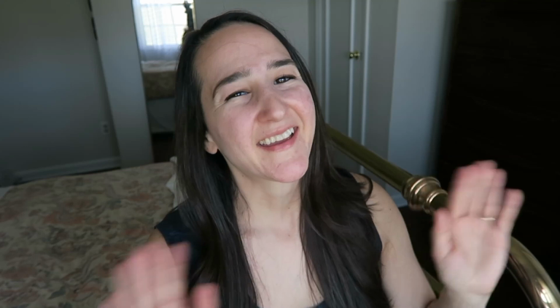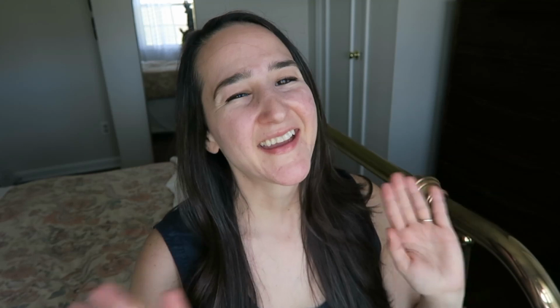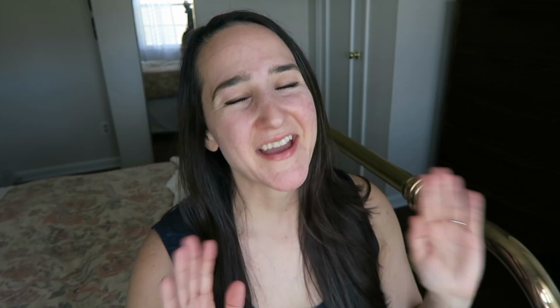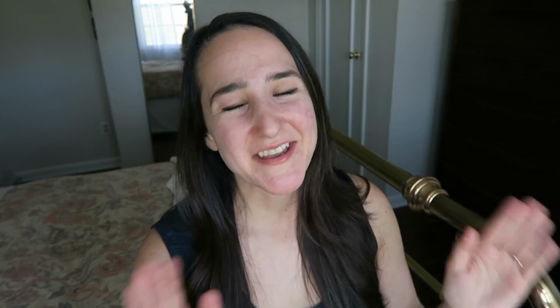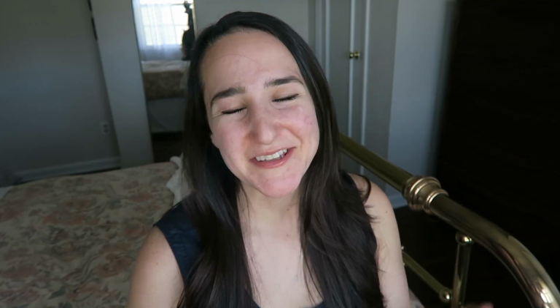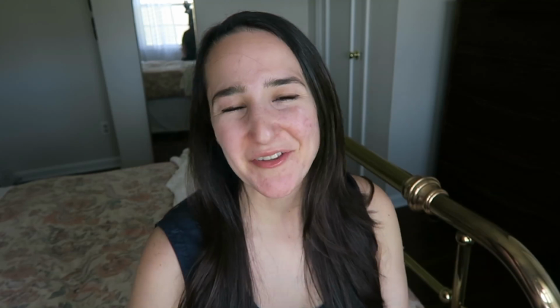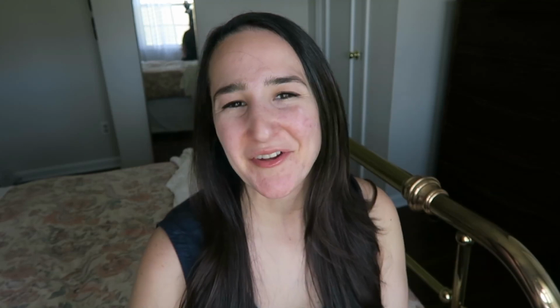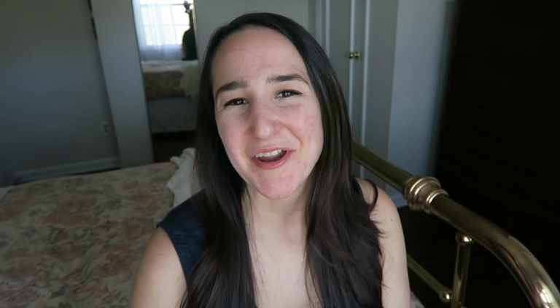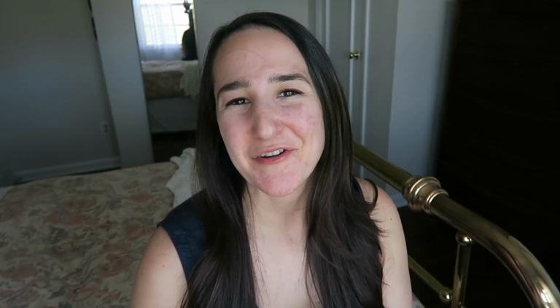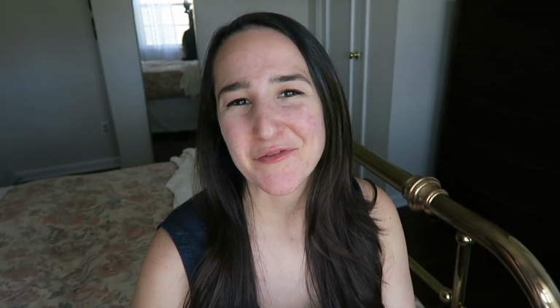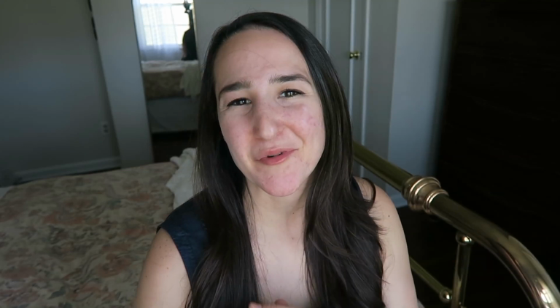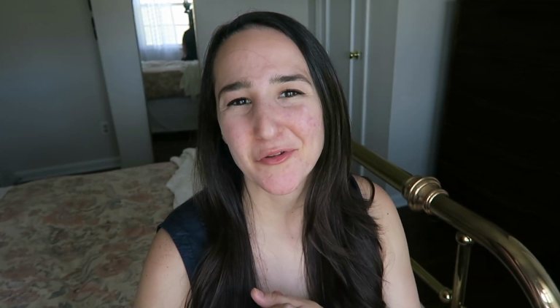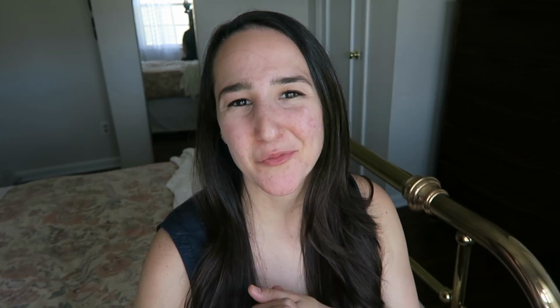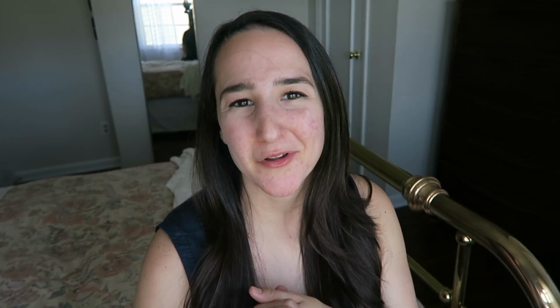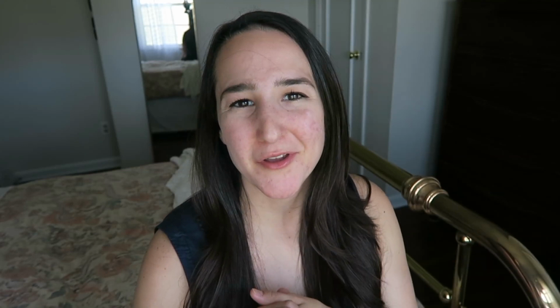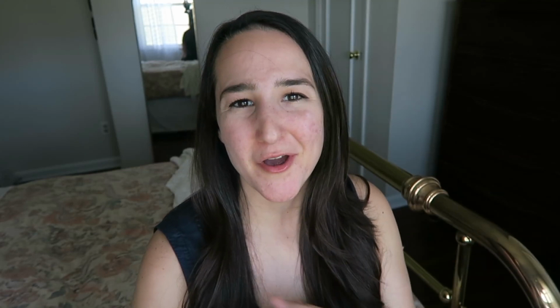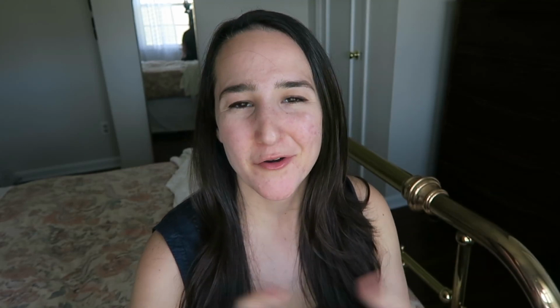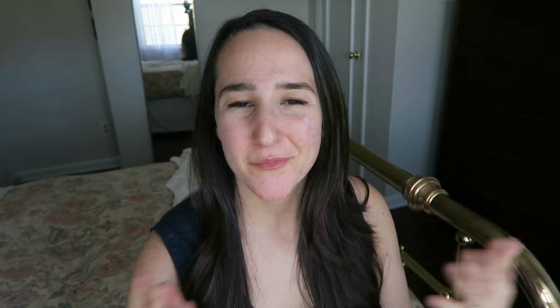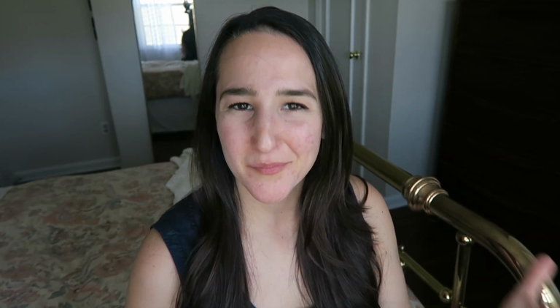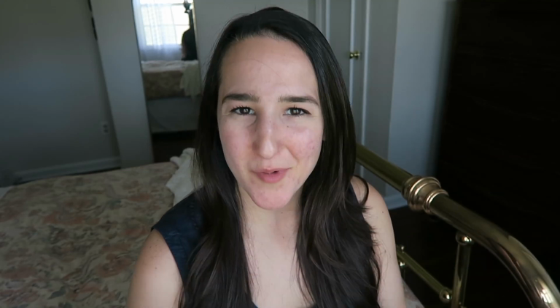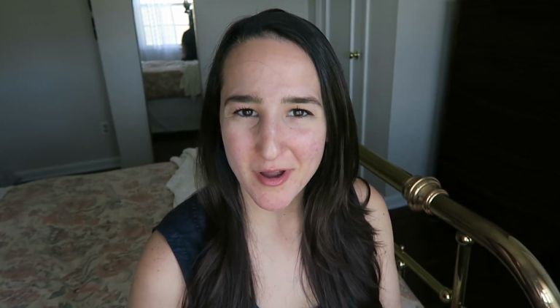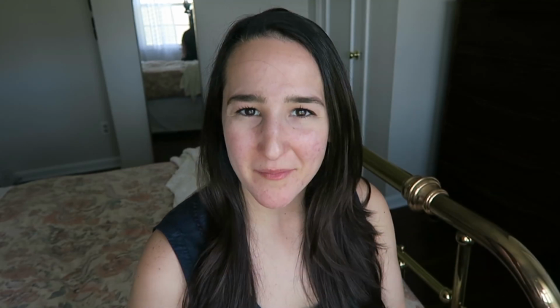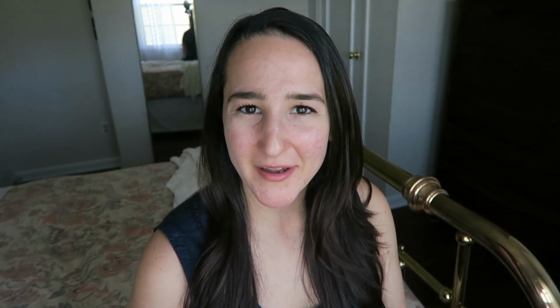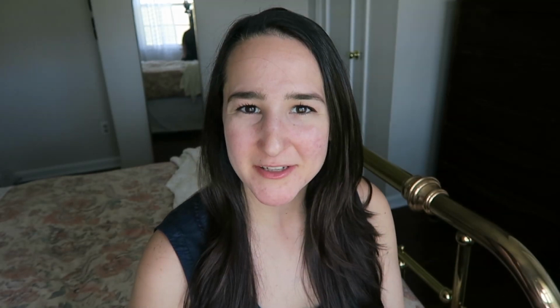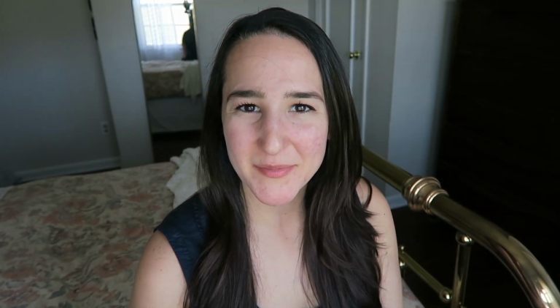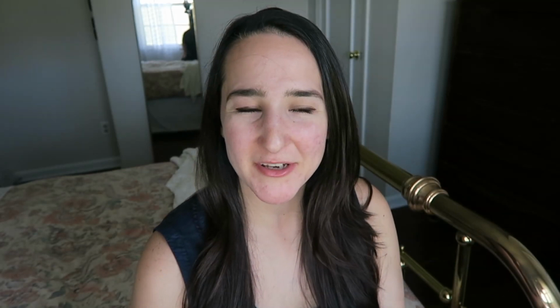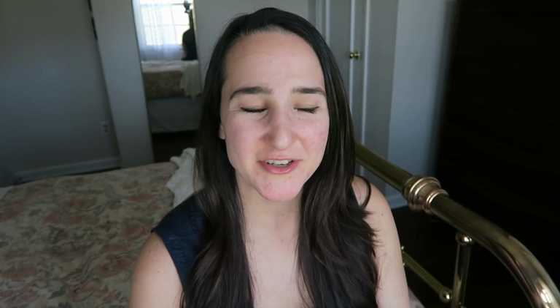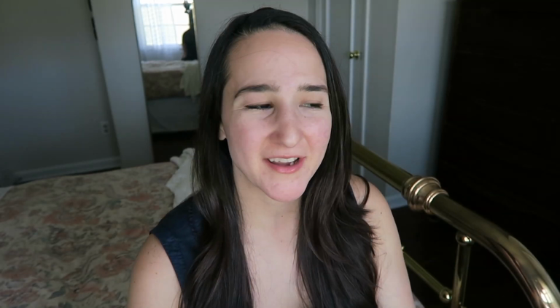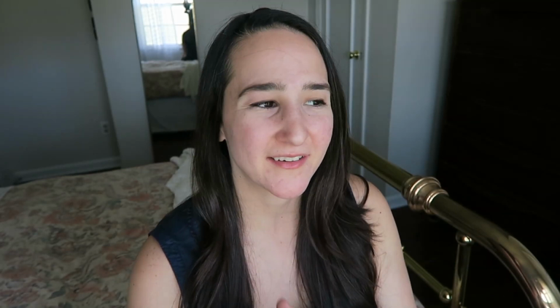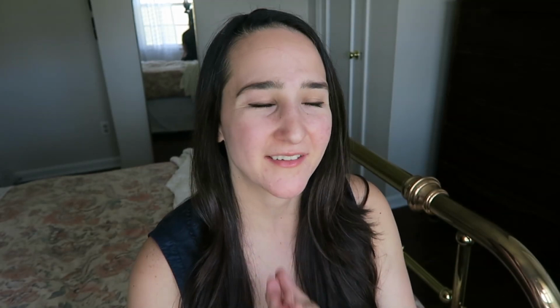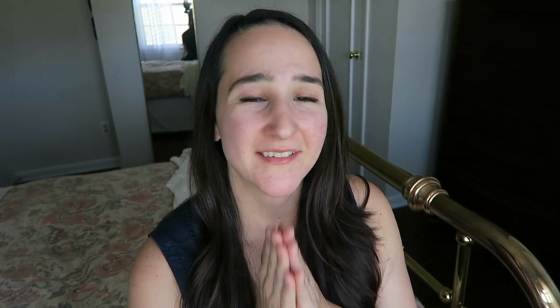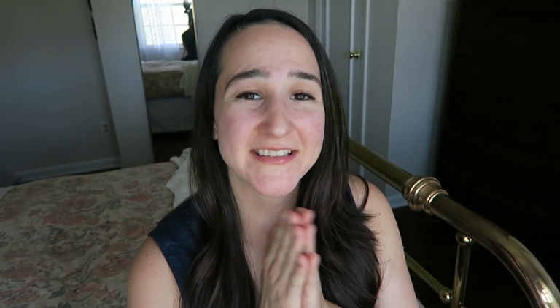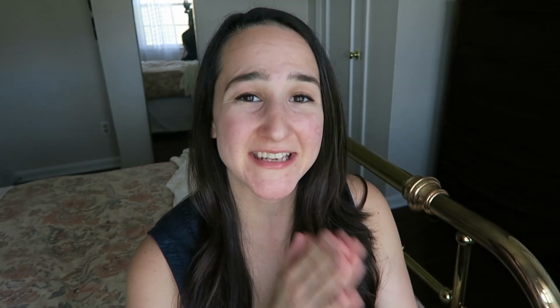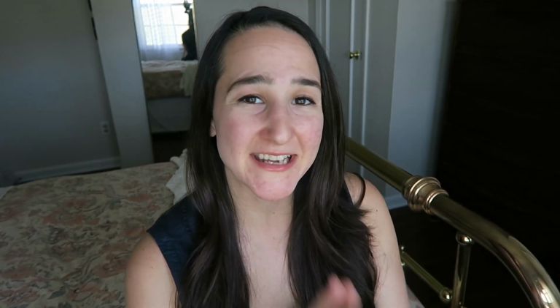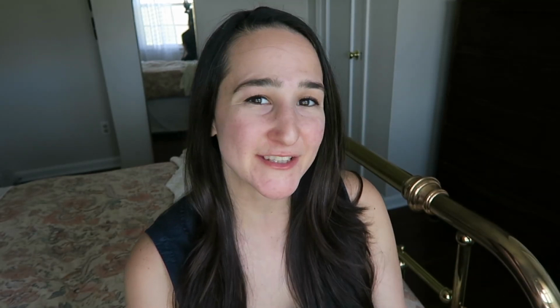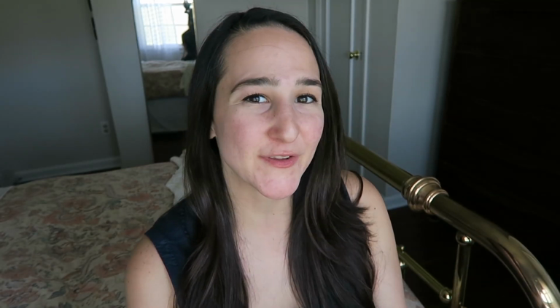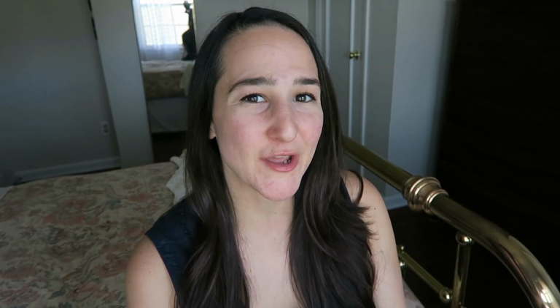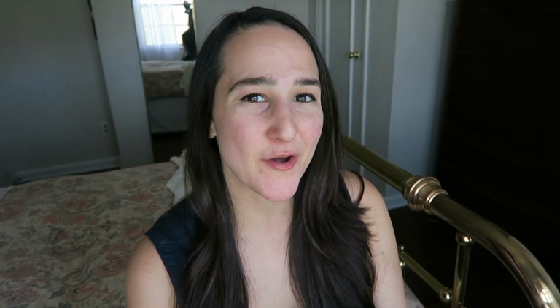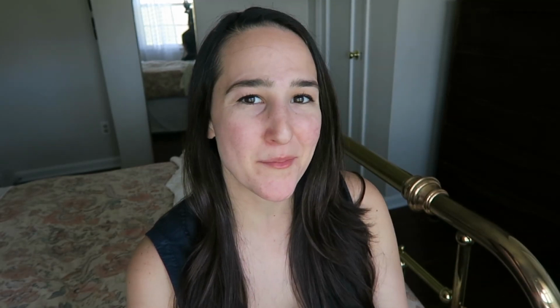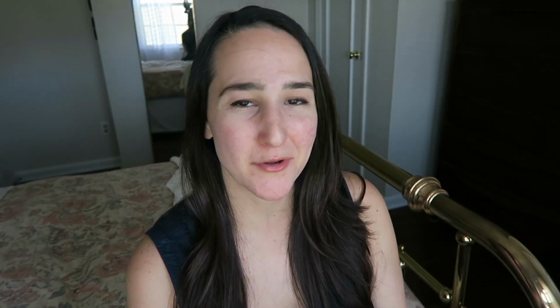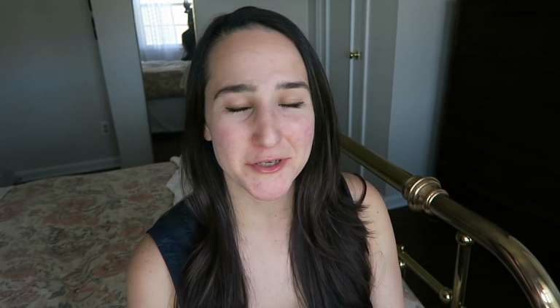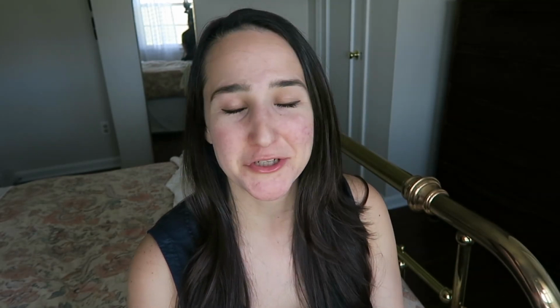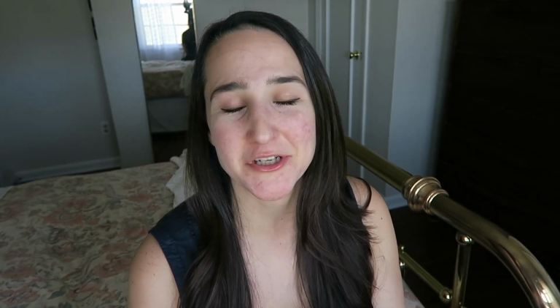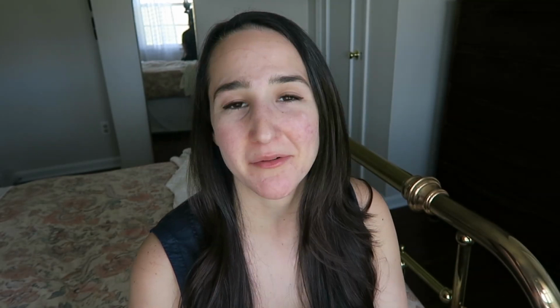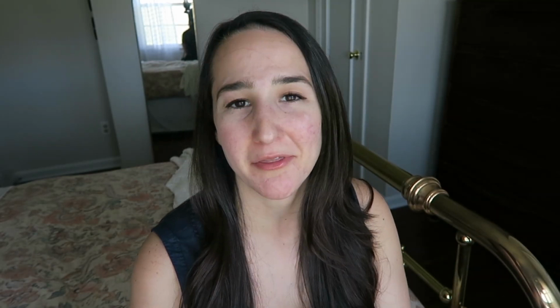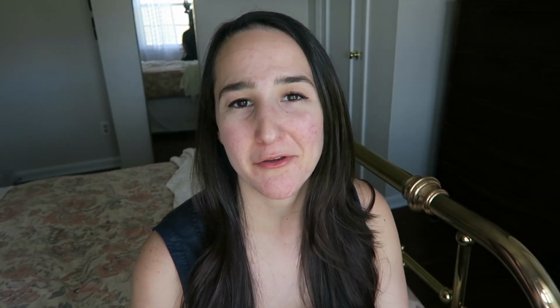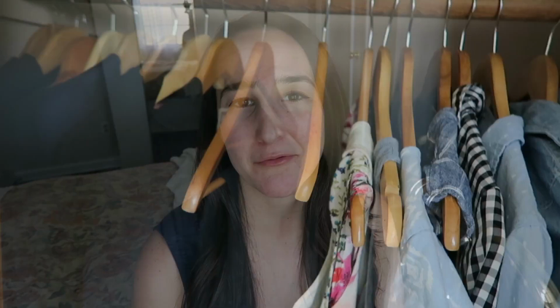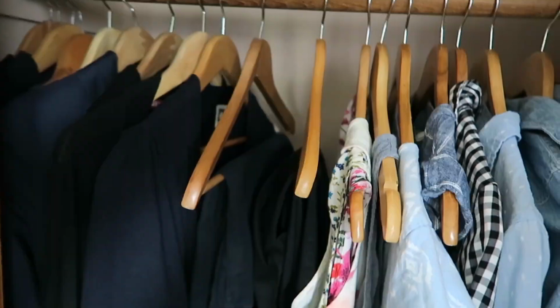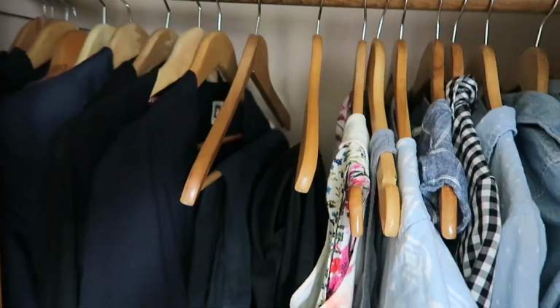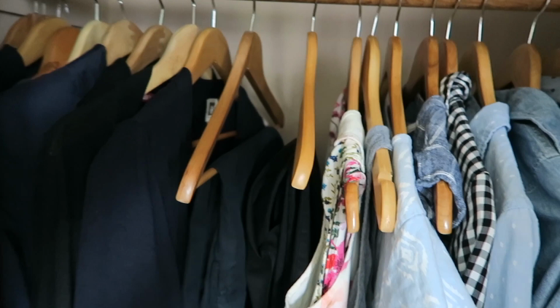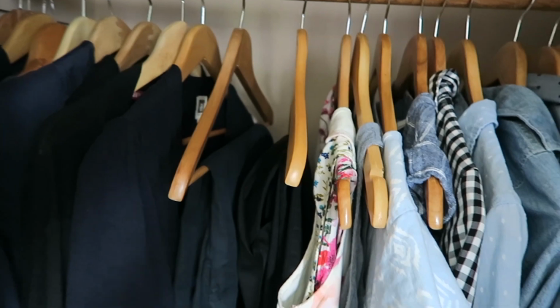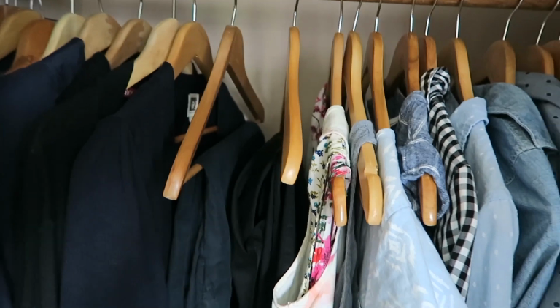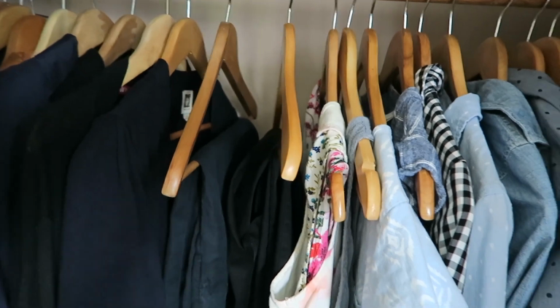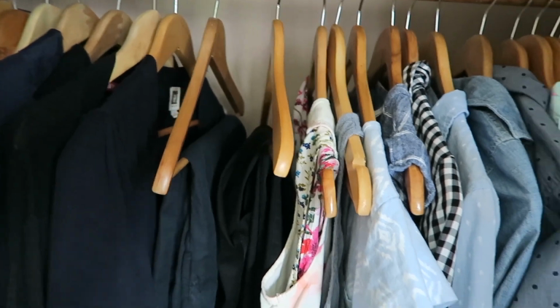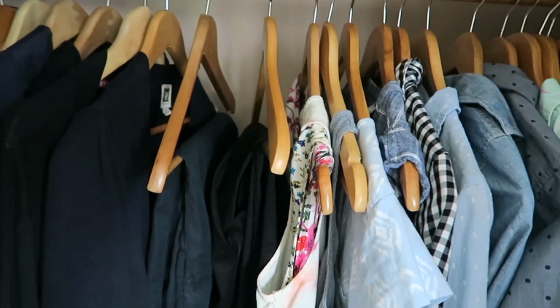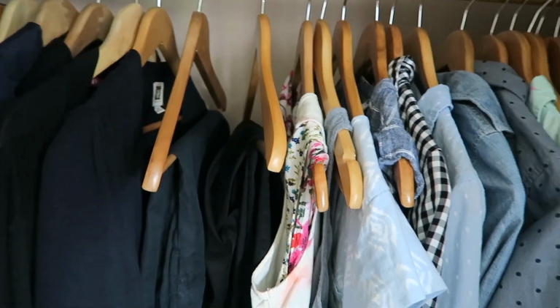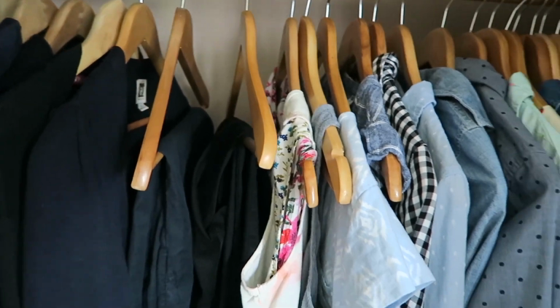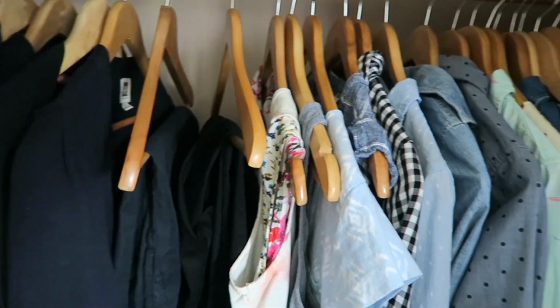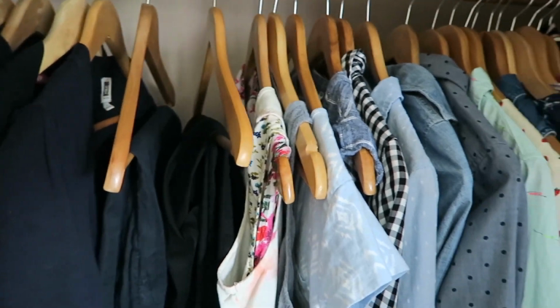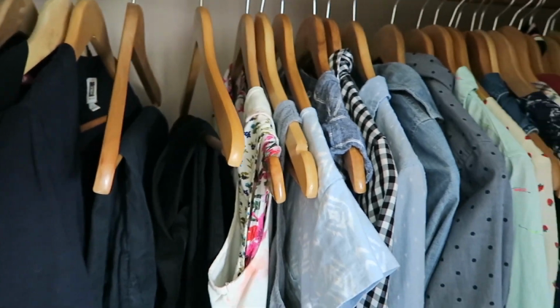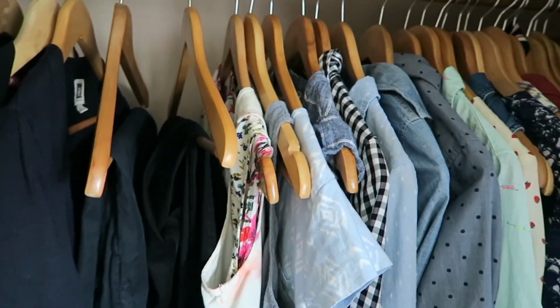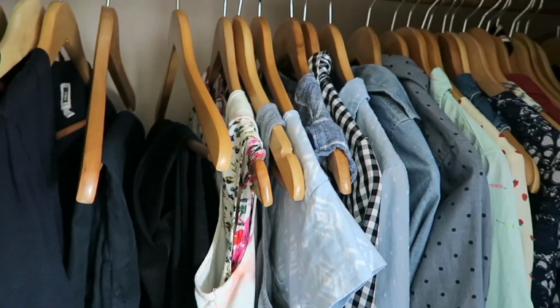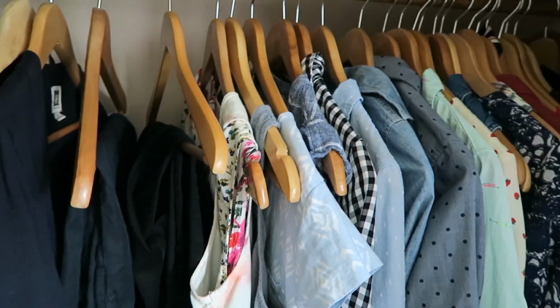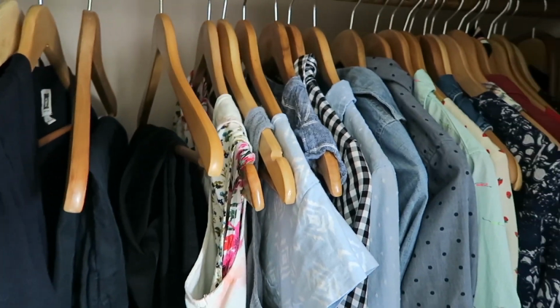Hey guys, Celia here from Old World Home. Welcome back to my channel. Today's video I'm going to share with you my spring capsule wardrobe.